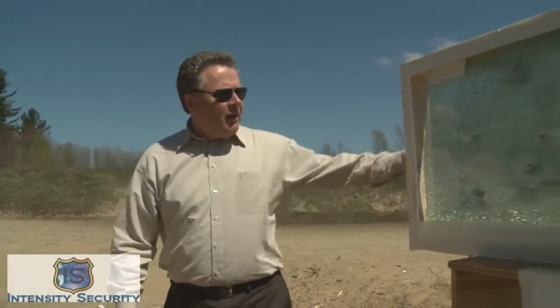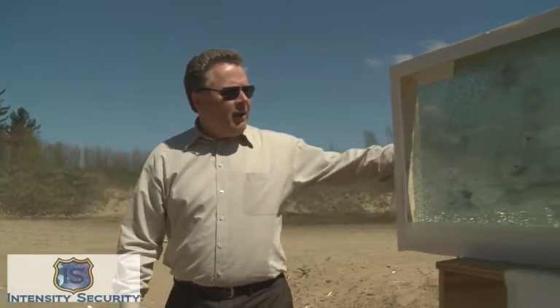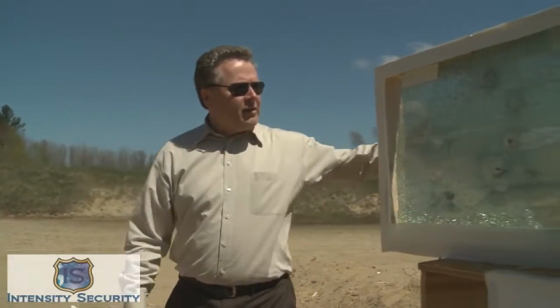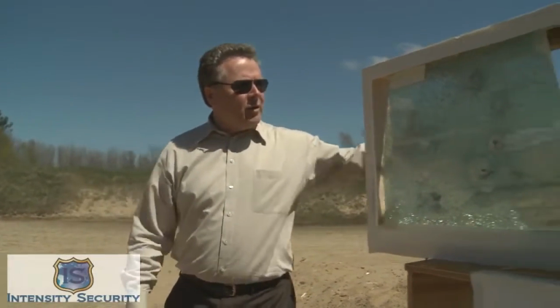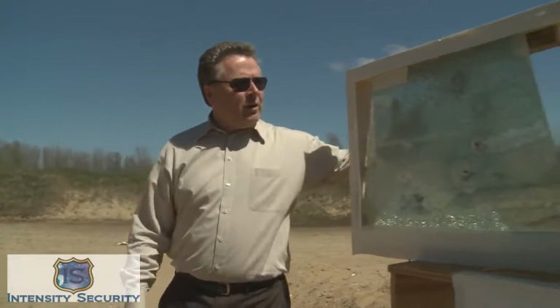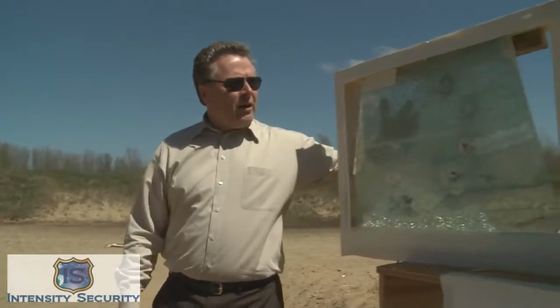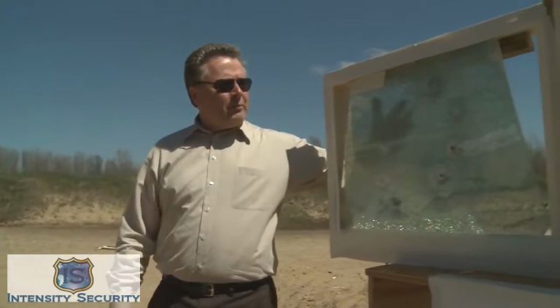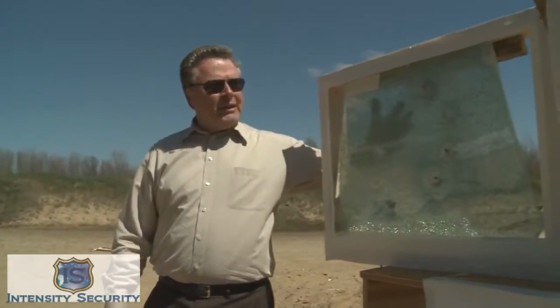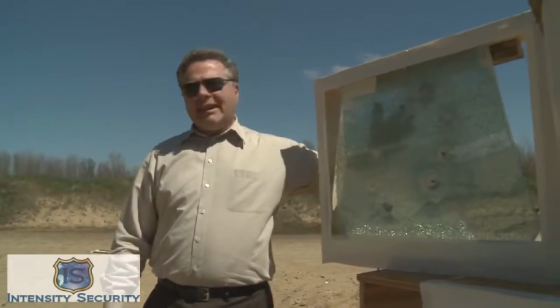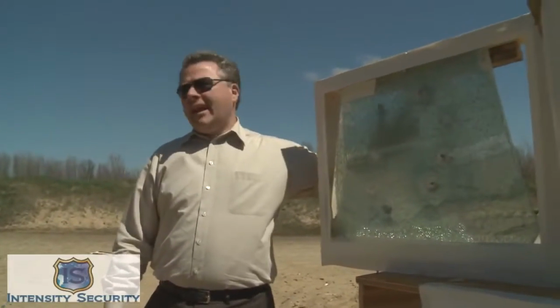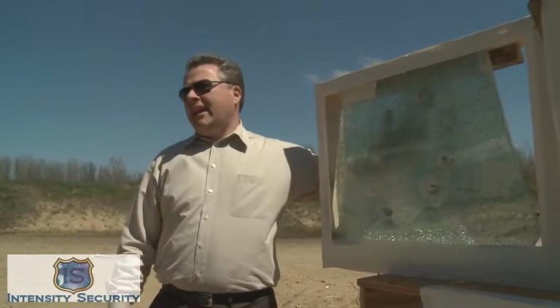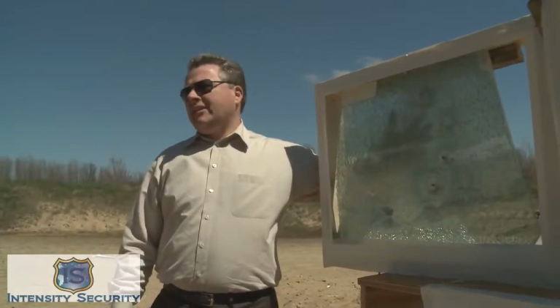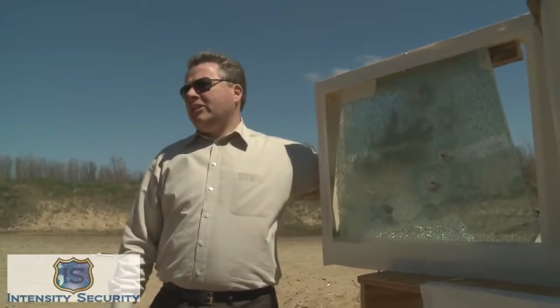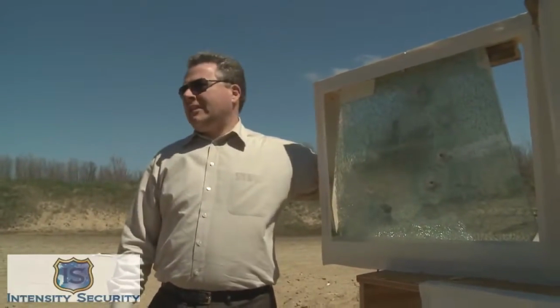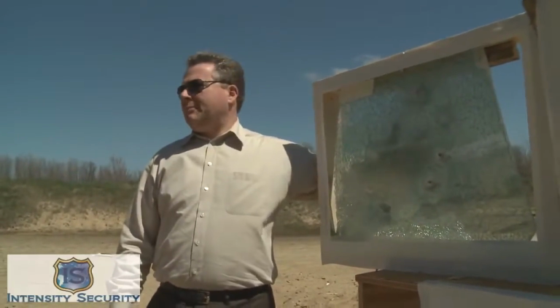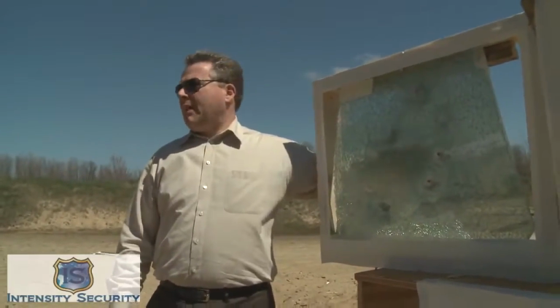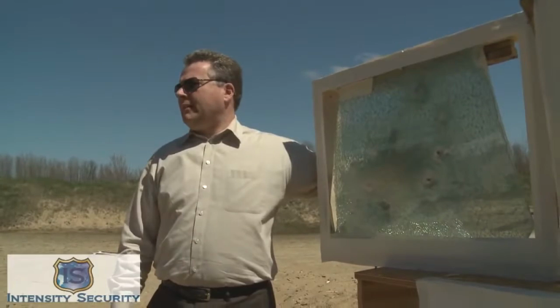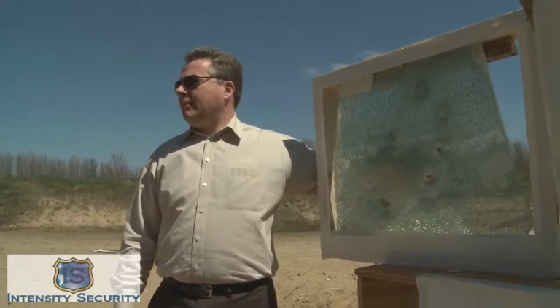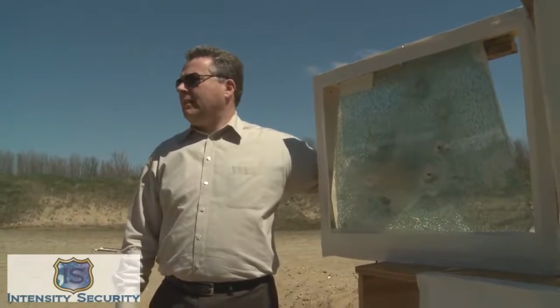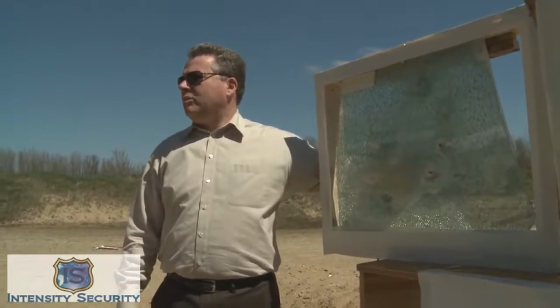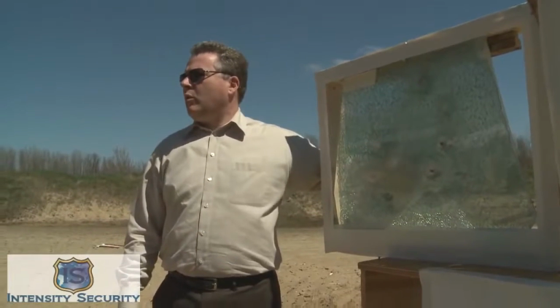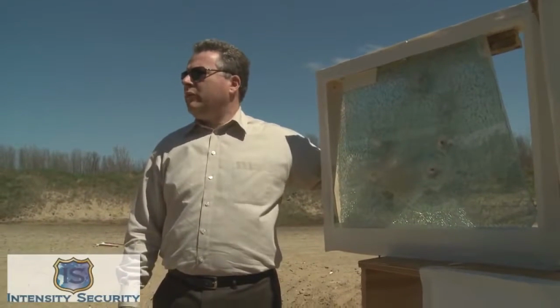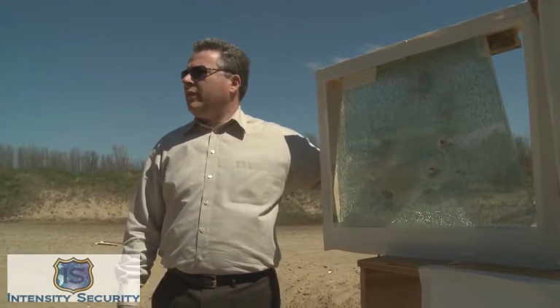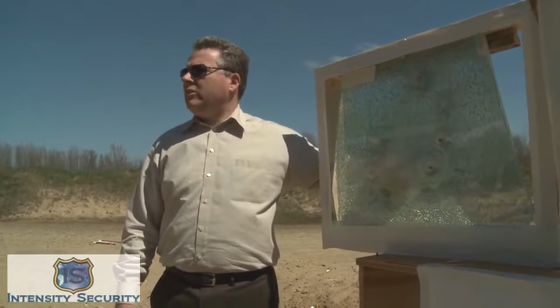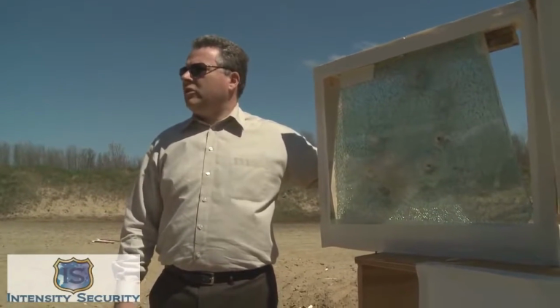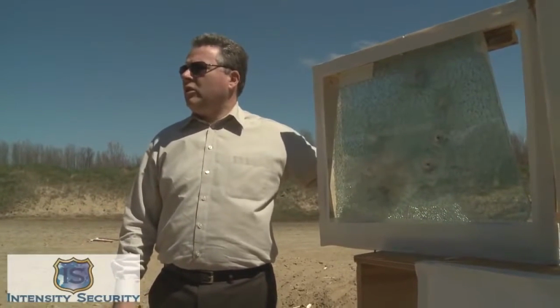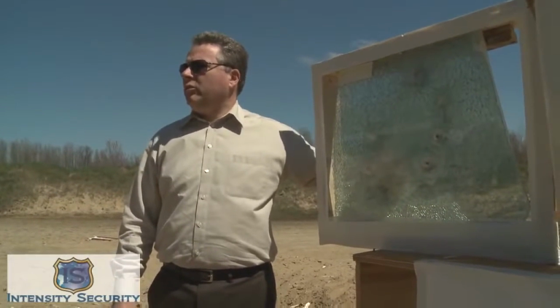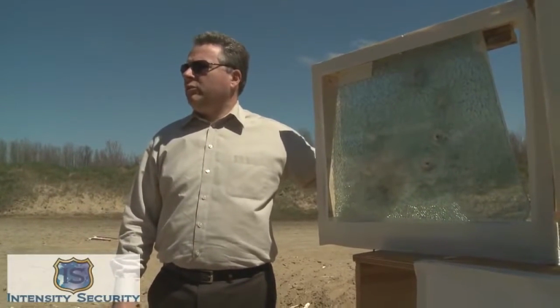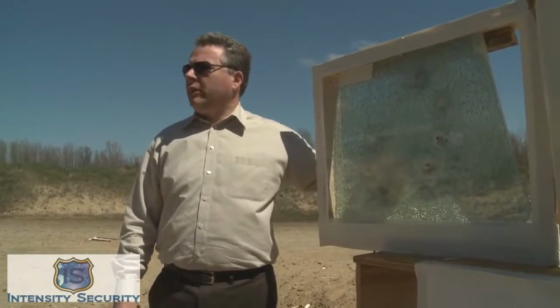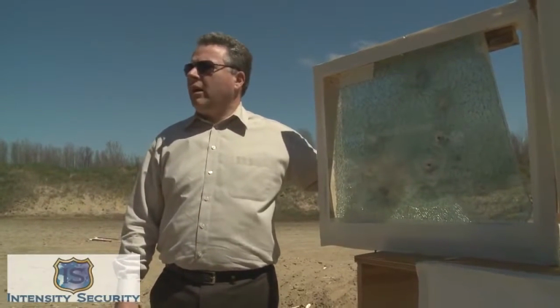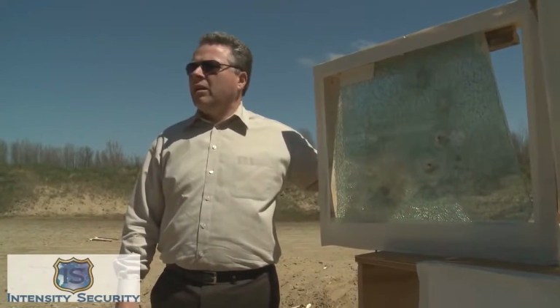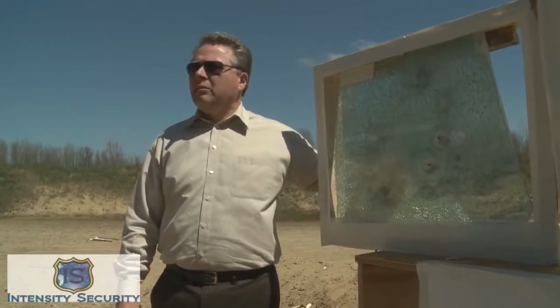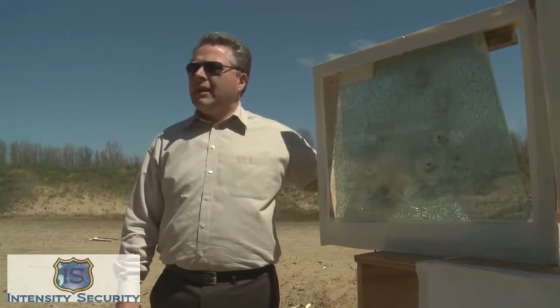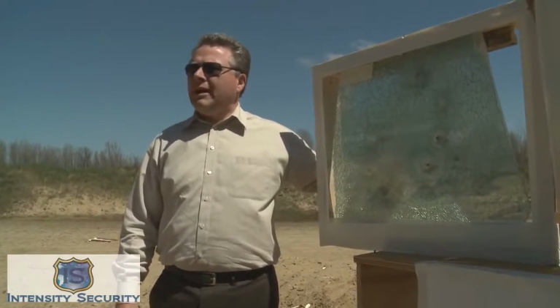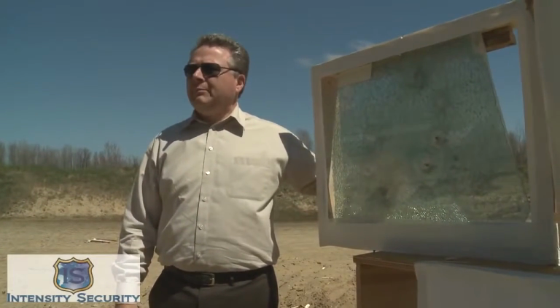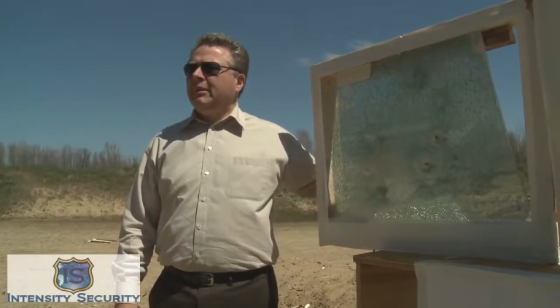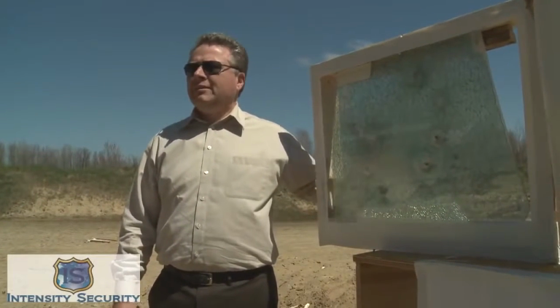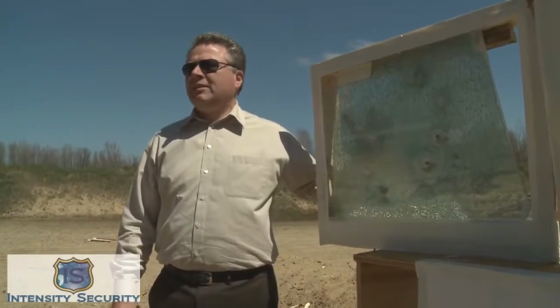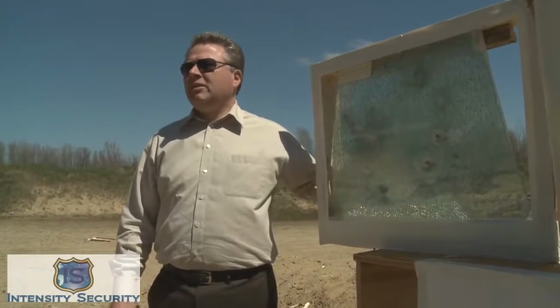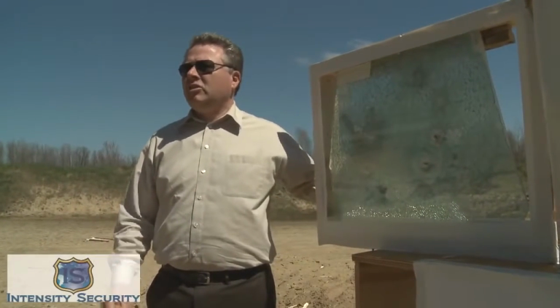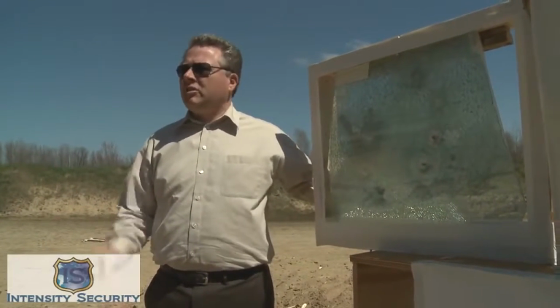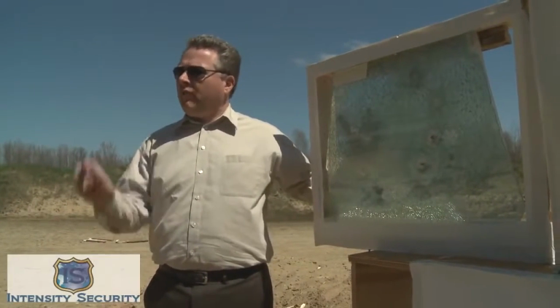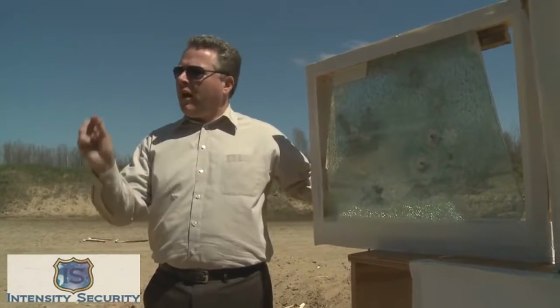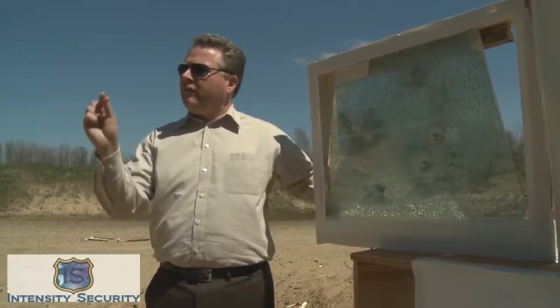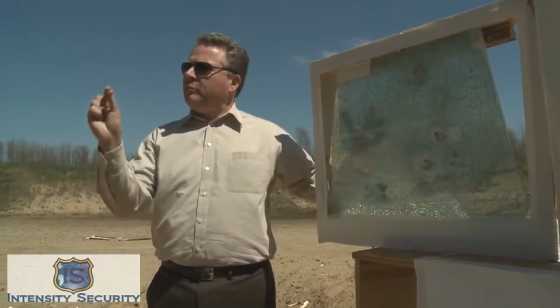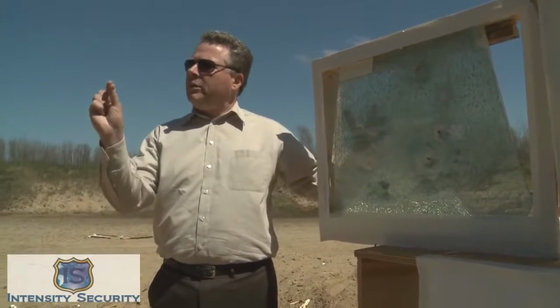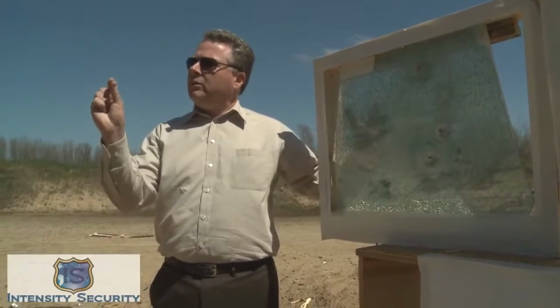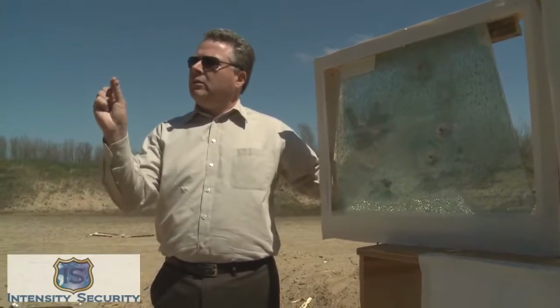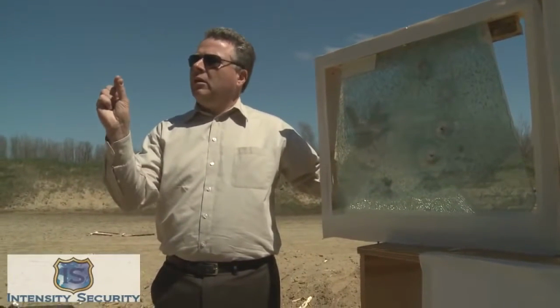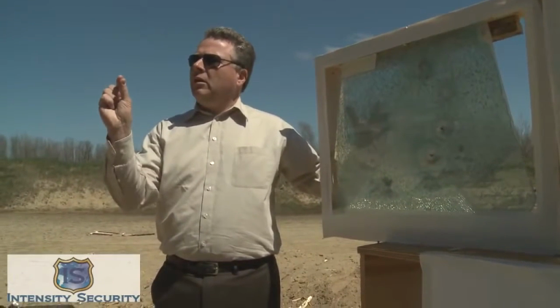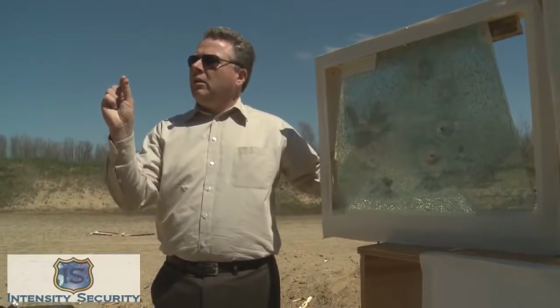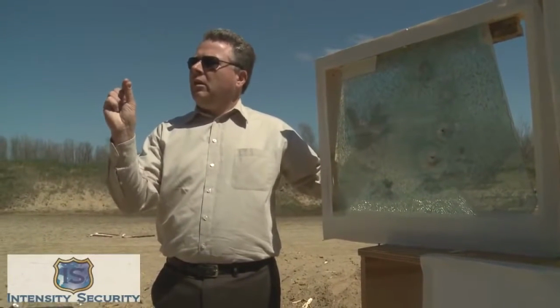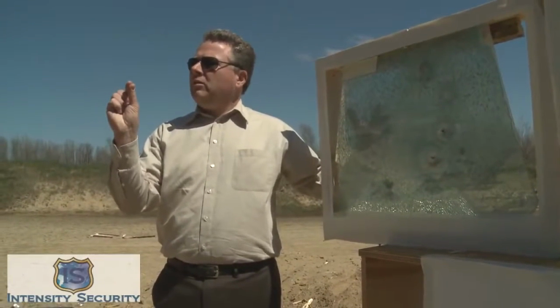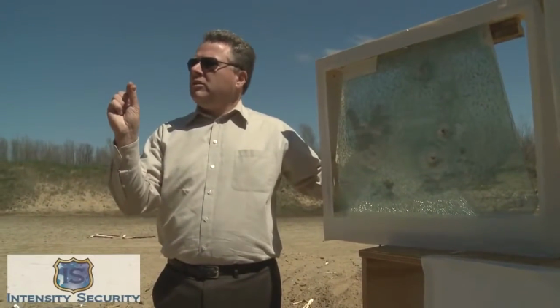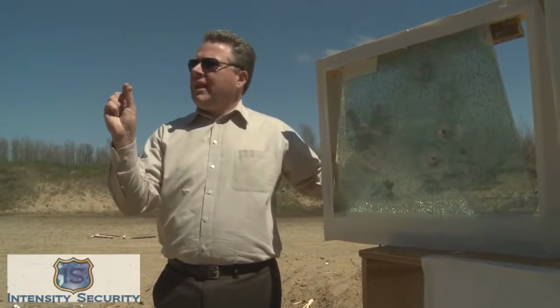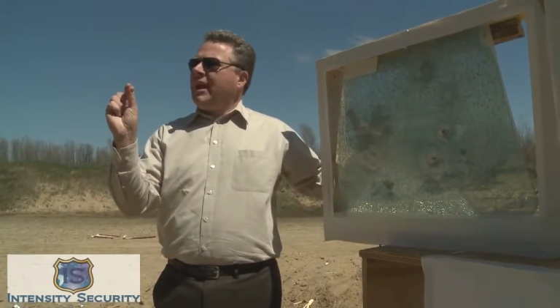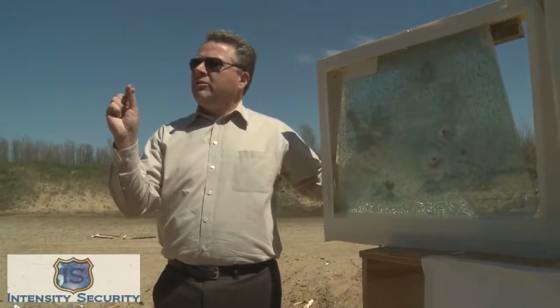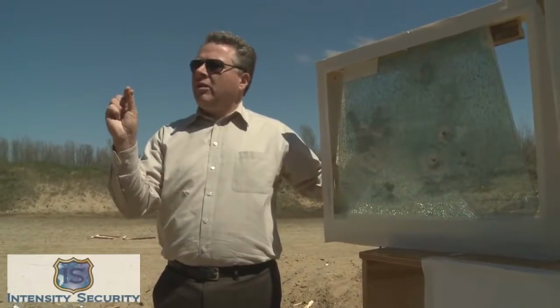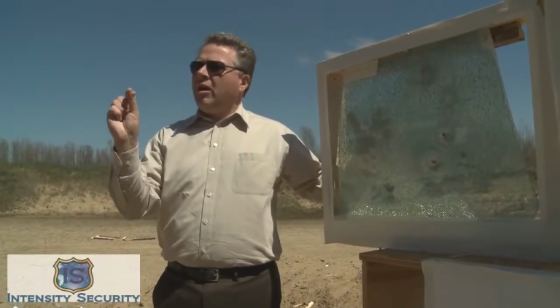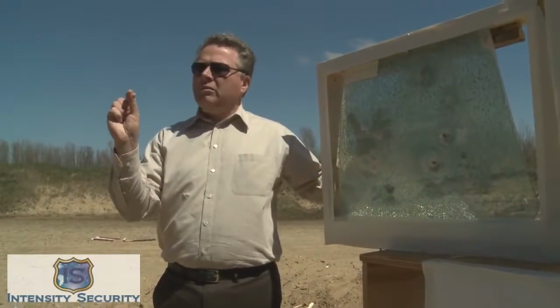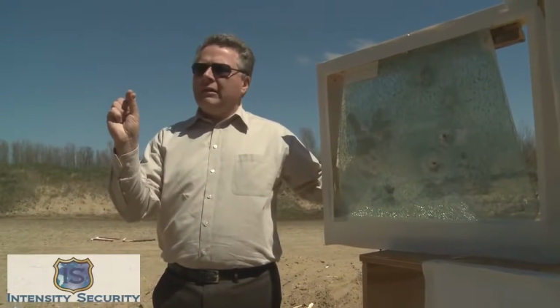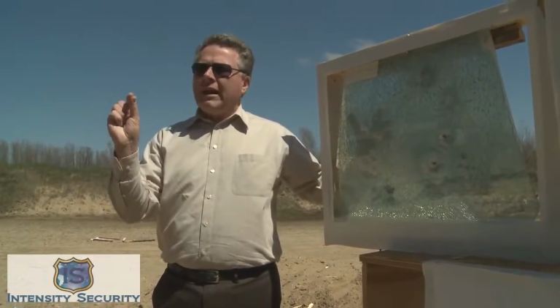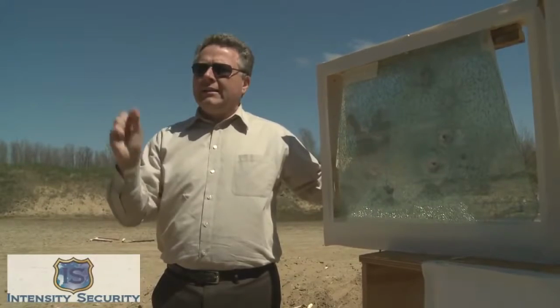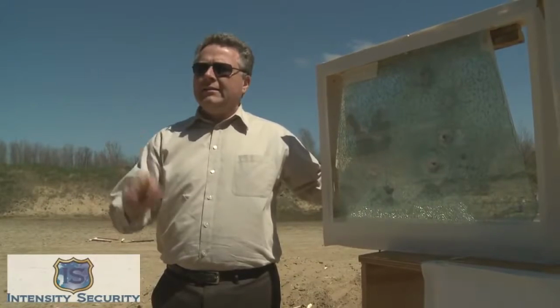I was actually expecting the 12 gauge to go through the auto glass, because this is just five millimeter standard auto glass.